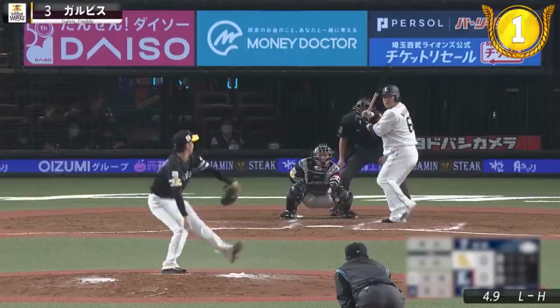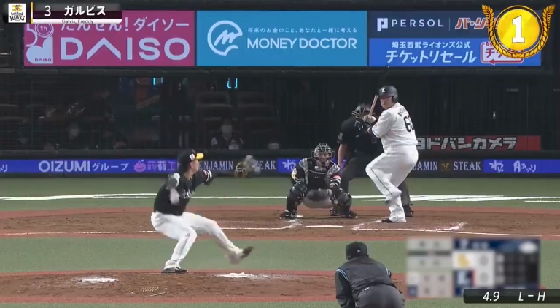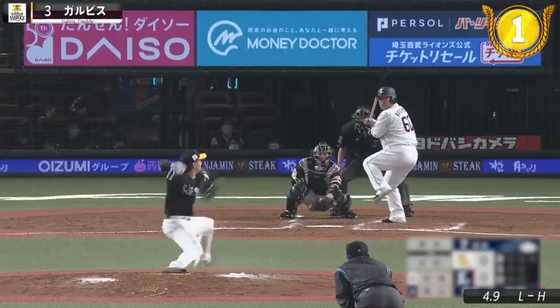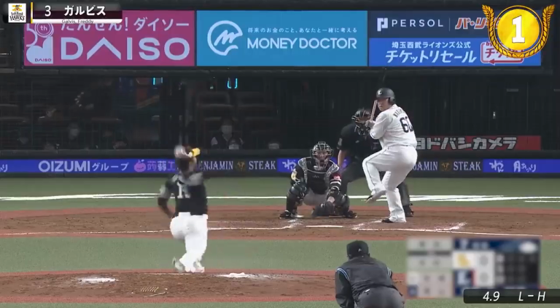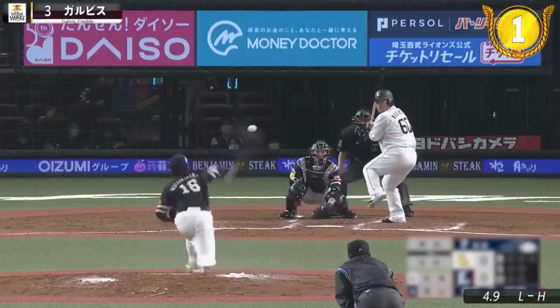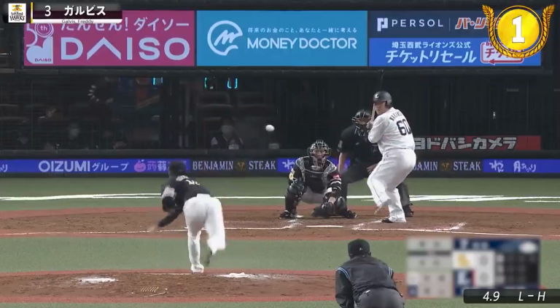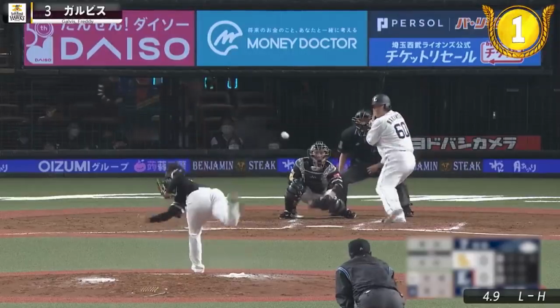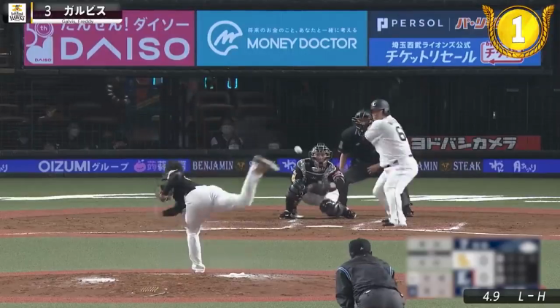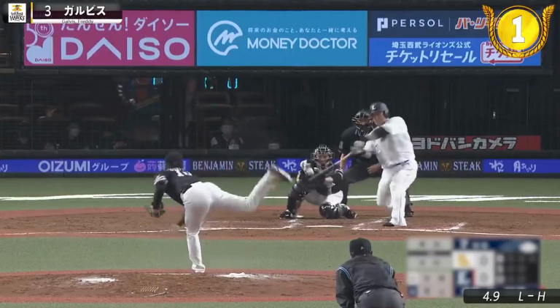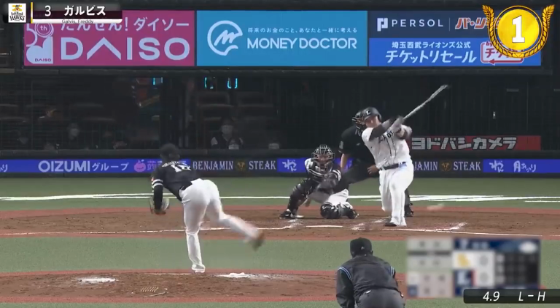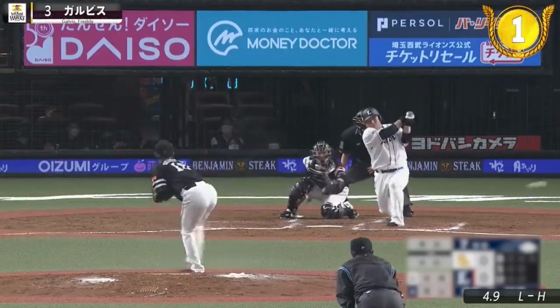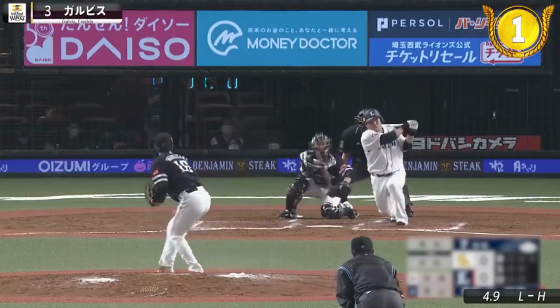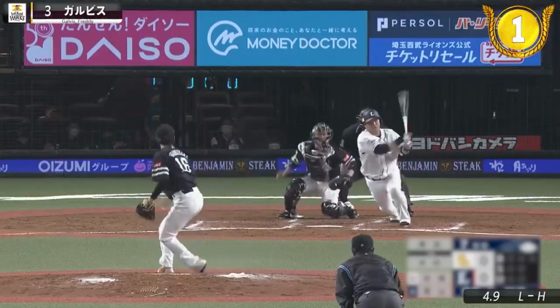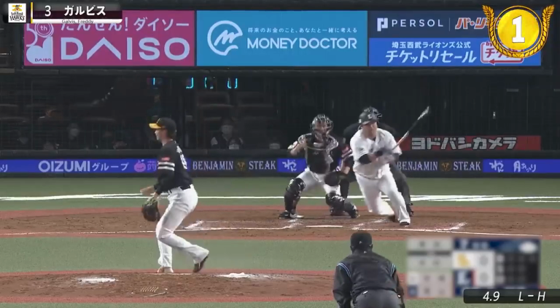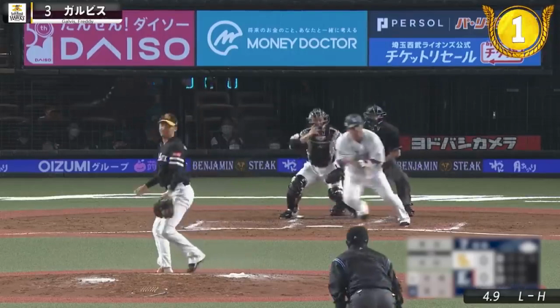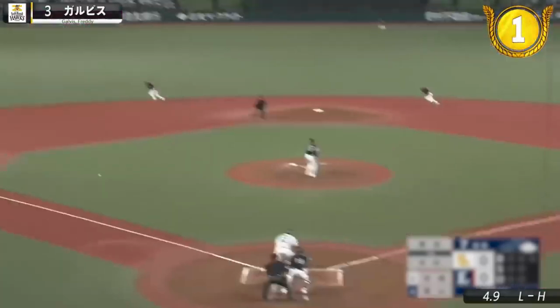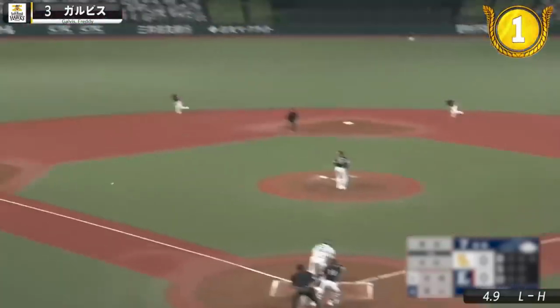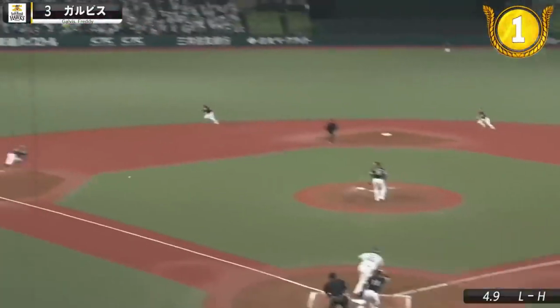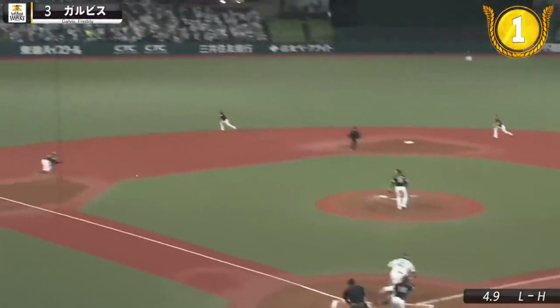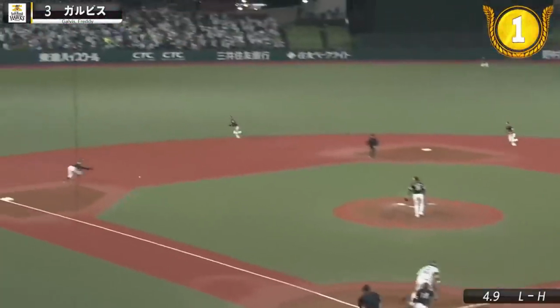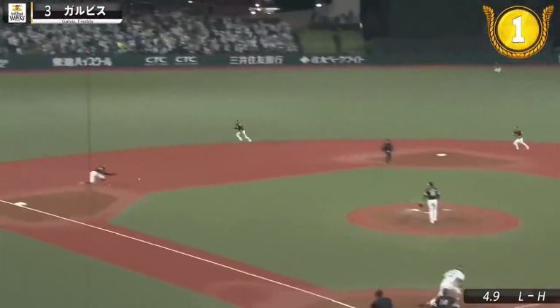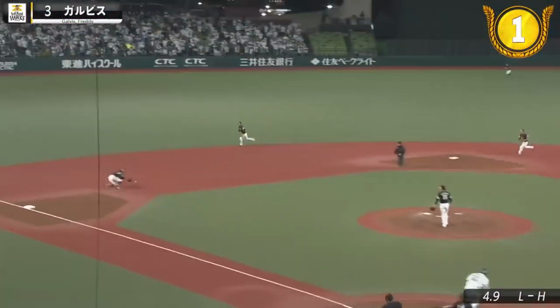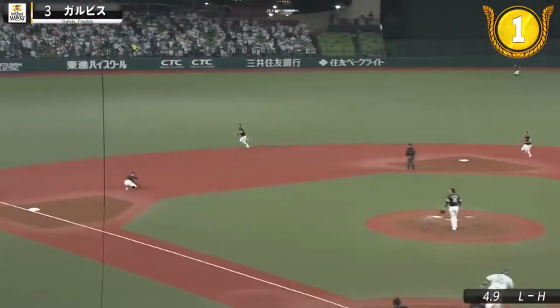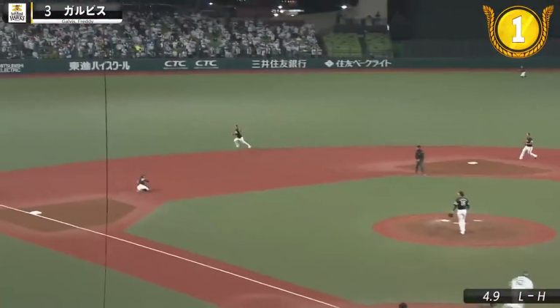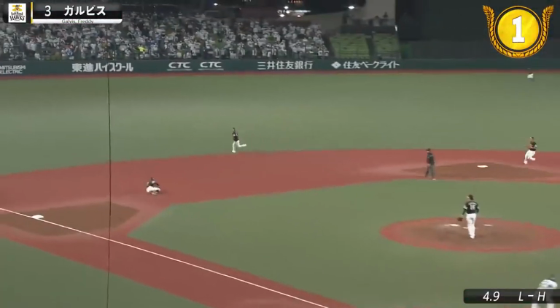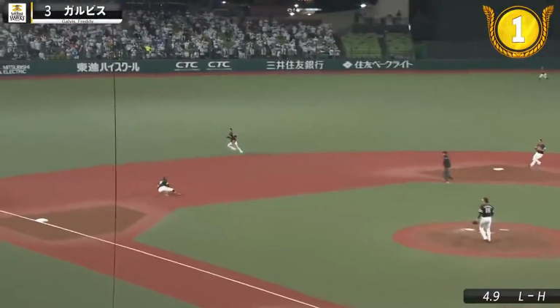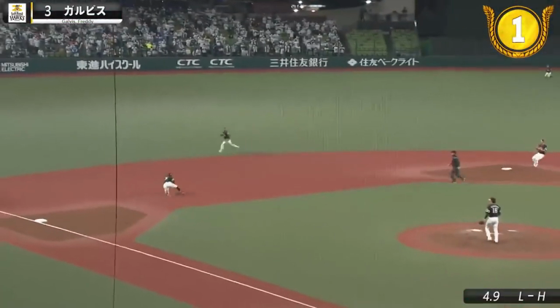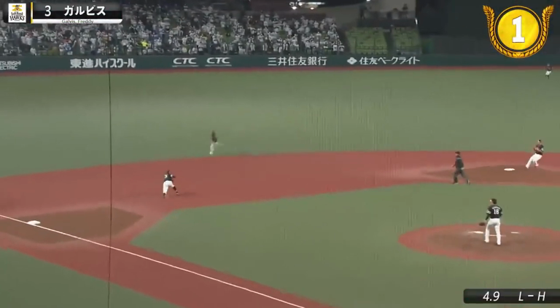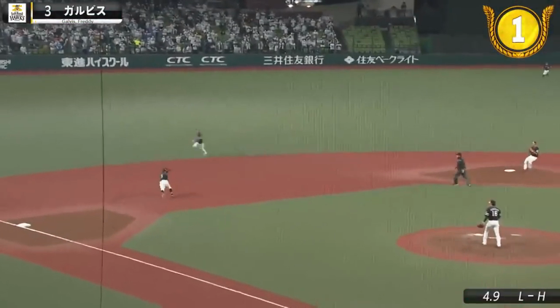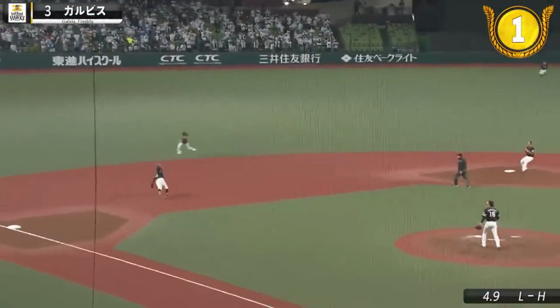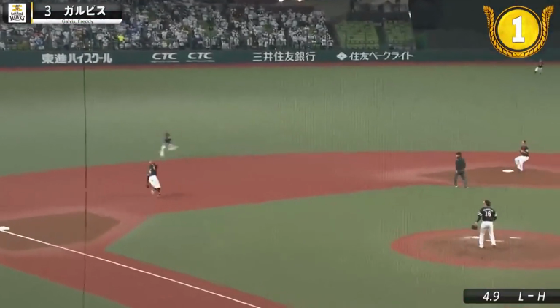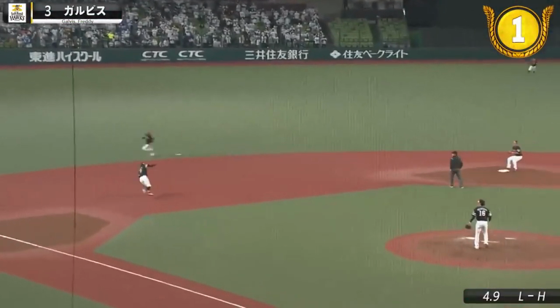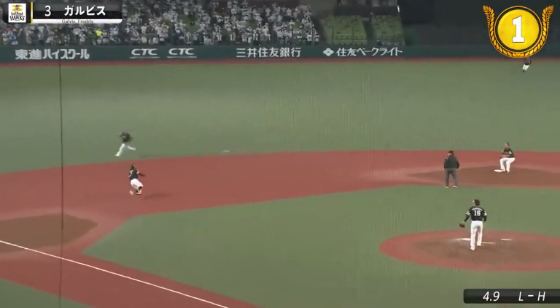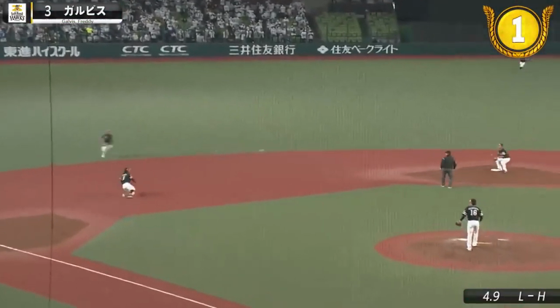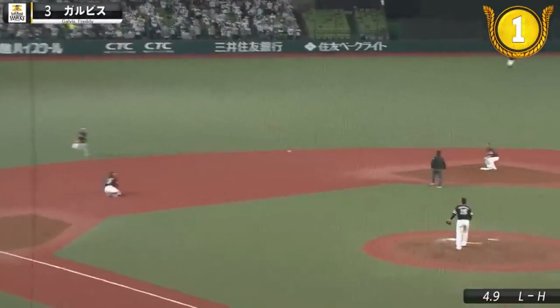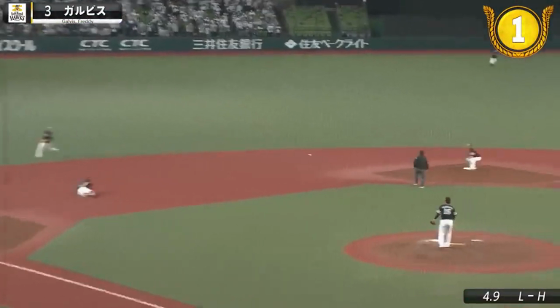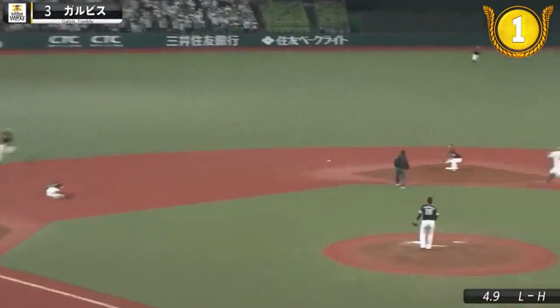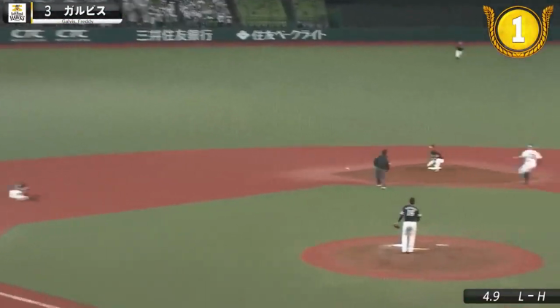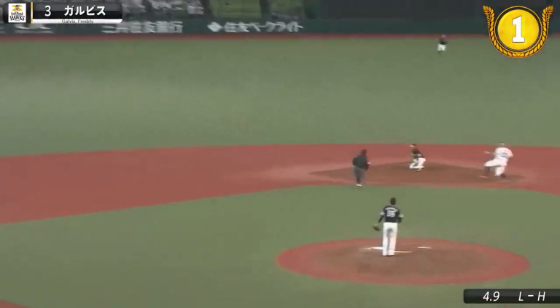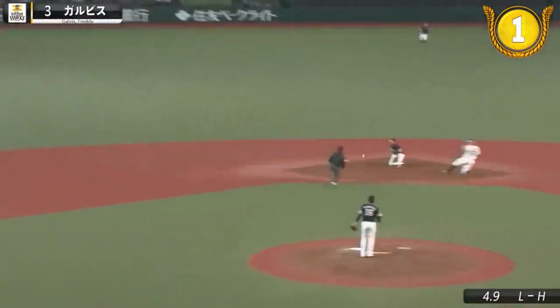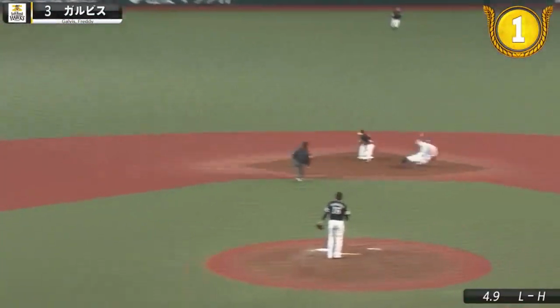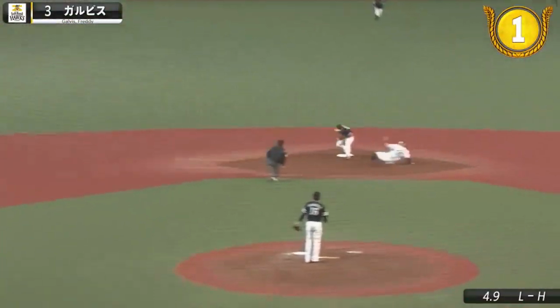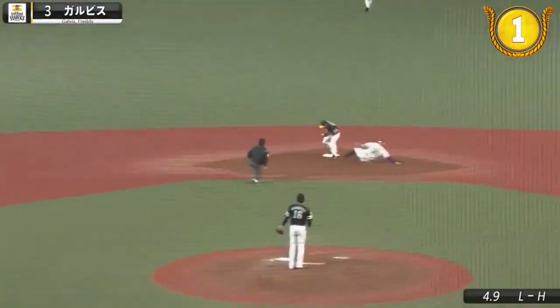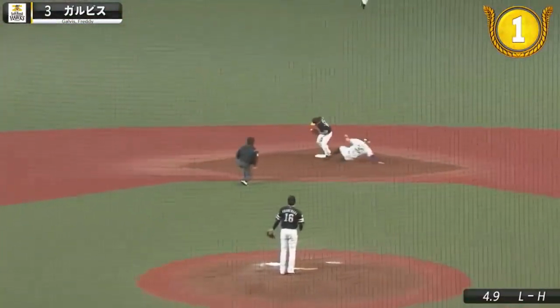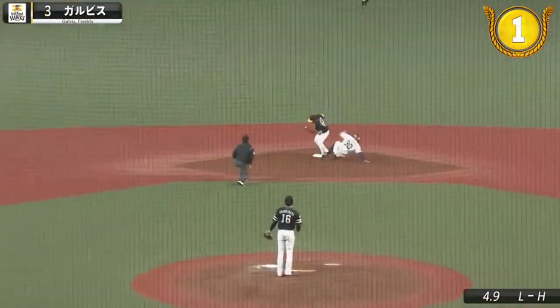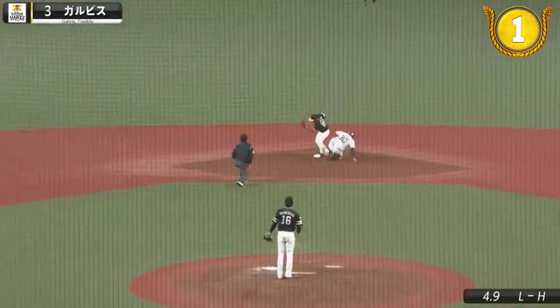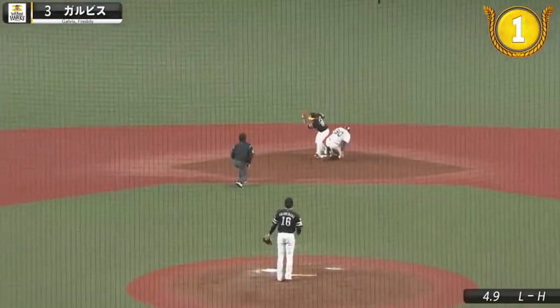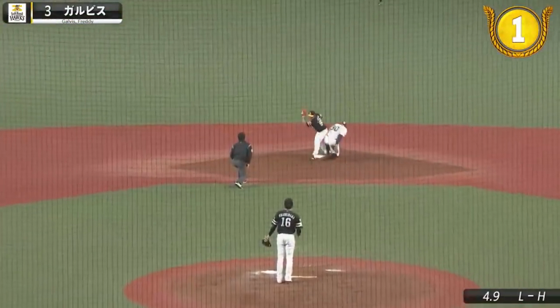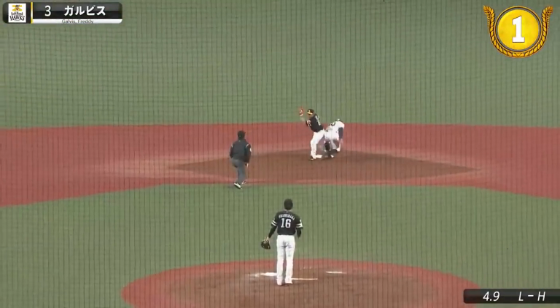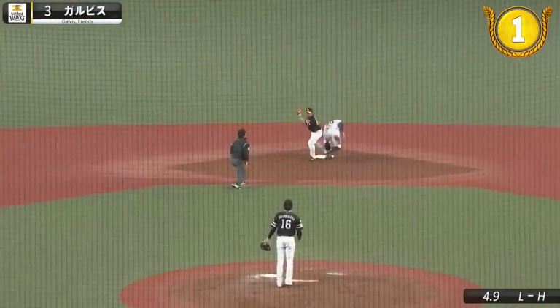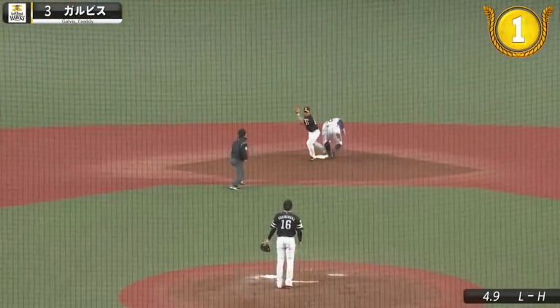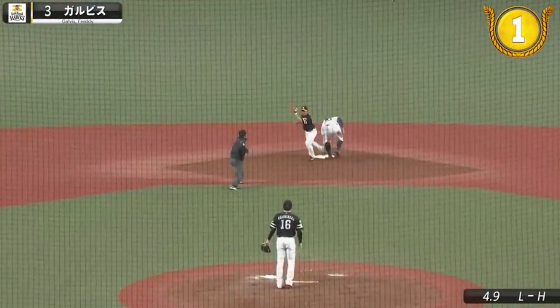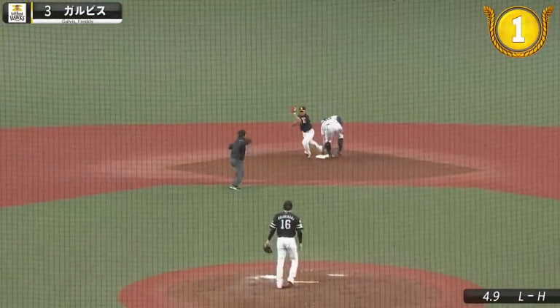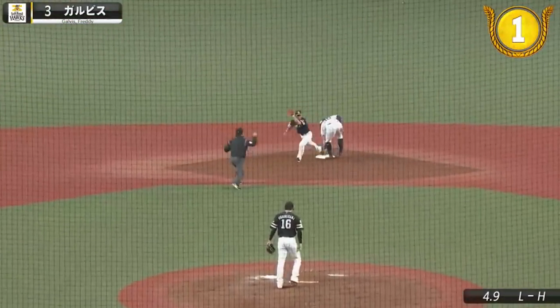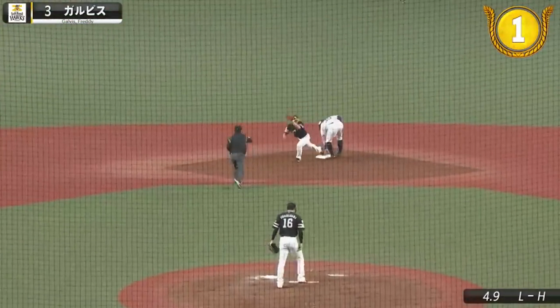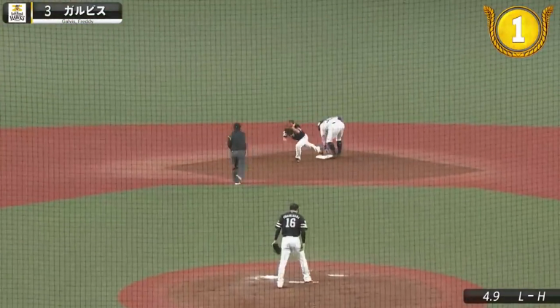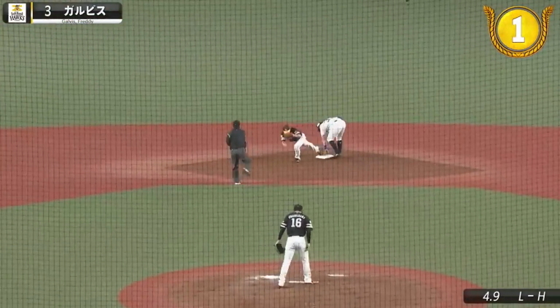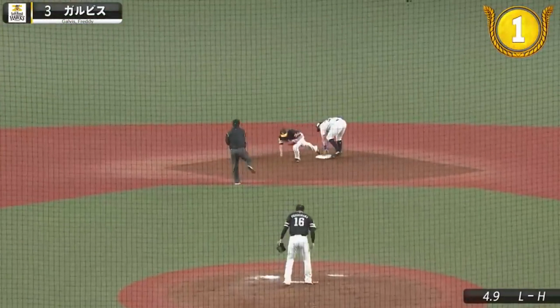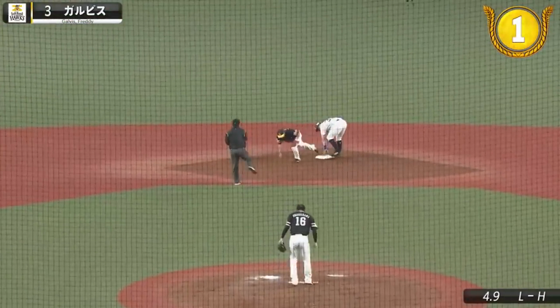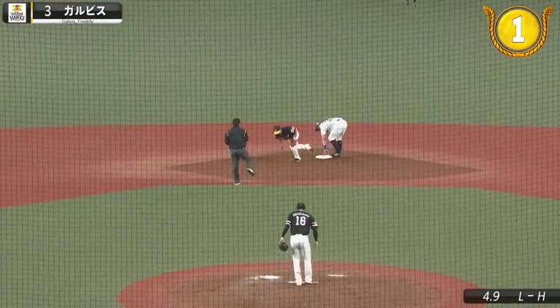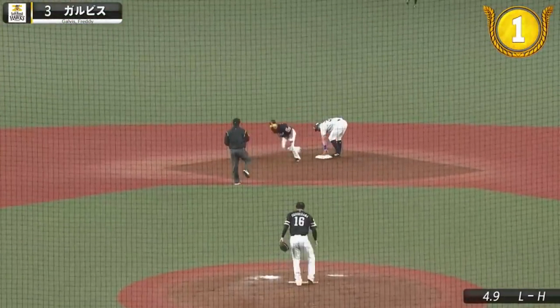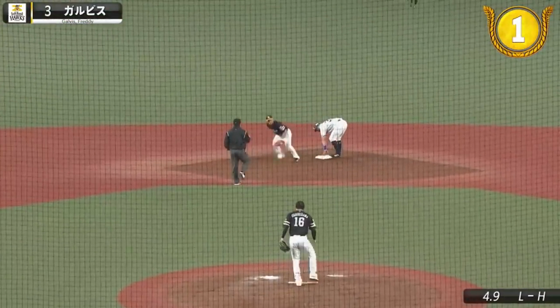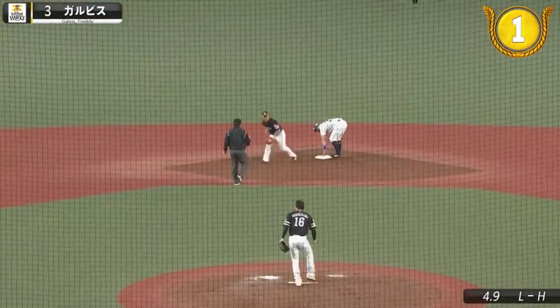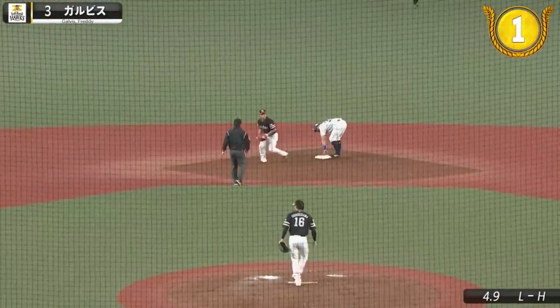And our top play this week is Galvis again, with a throw from mid-air to get the lead runner on a fielder's choice.